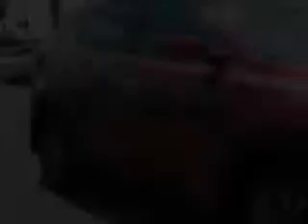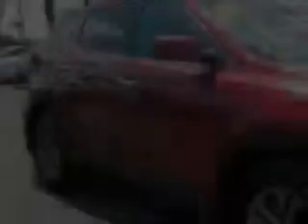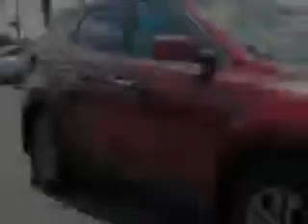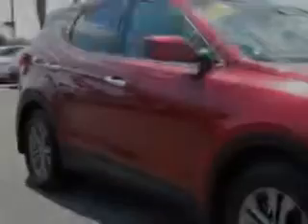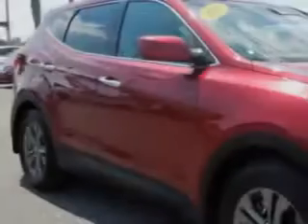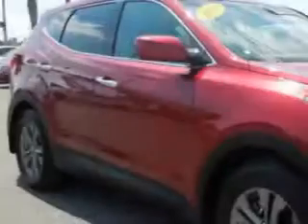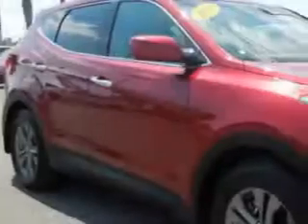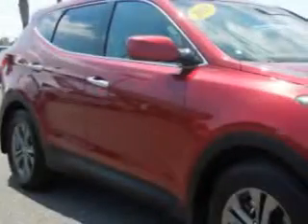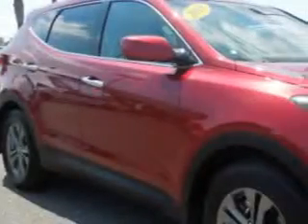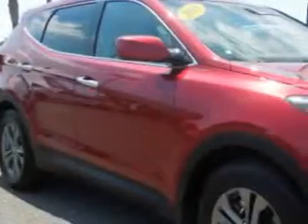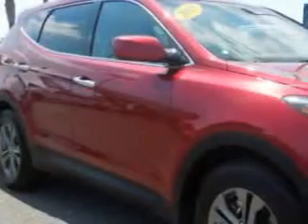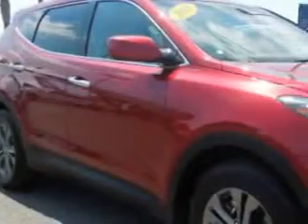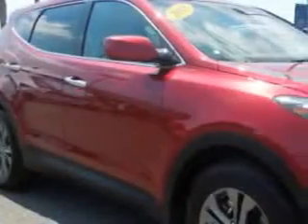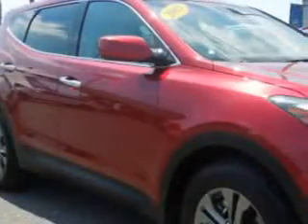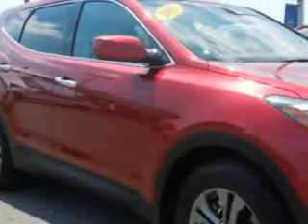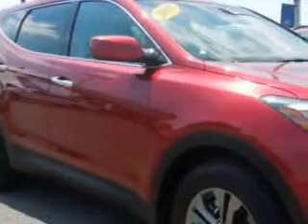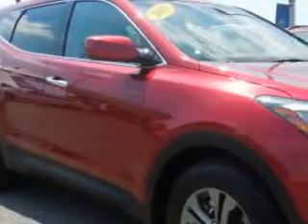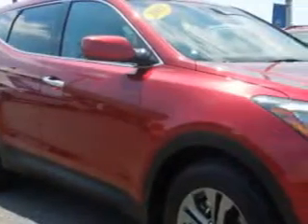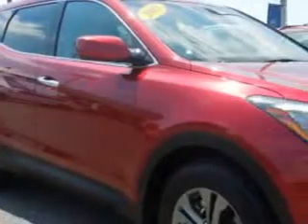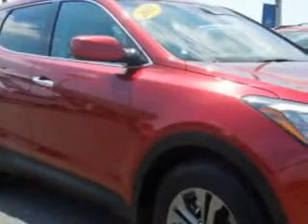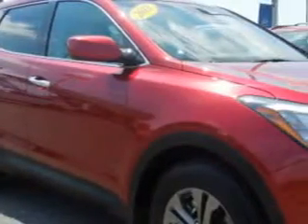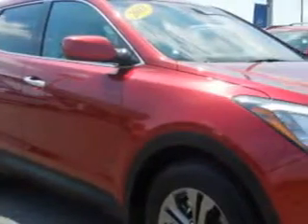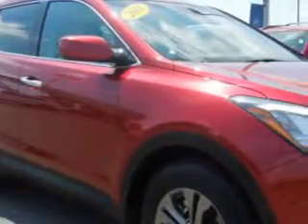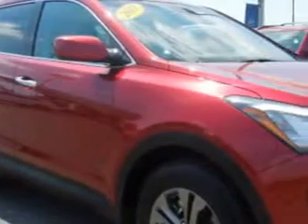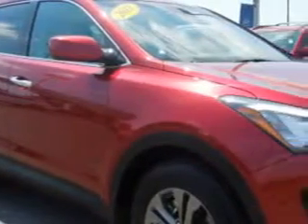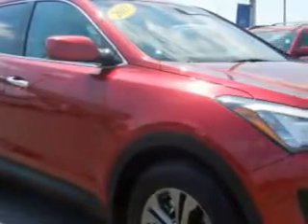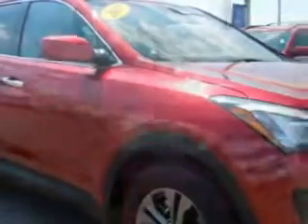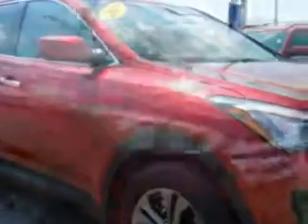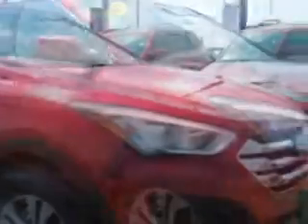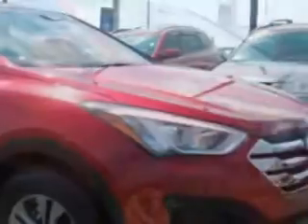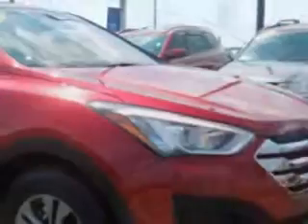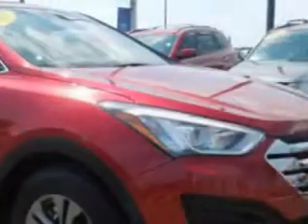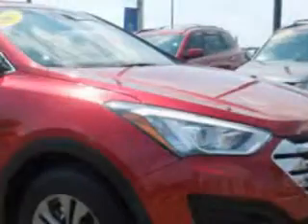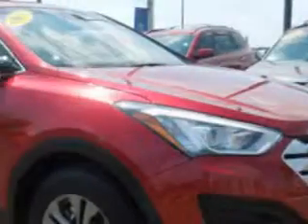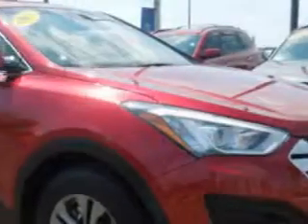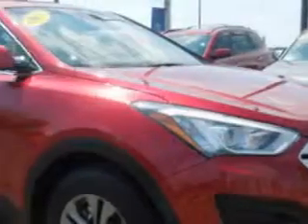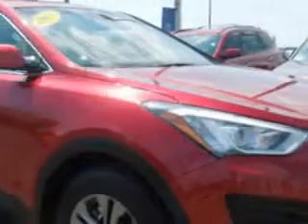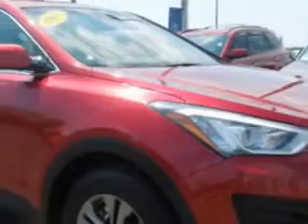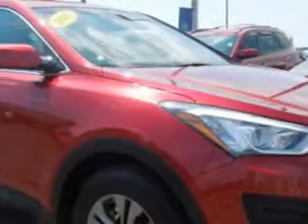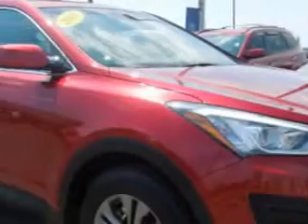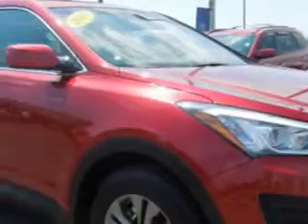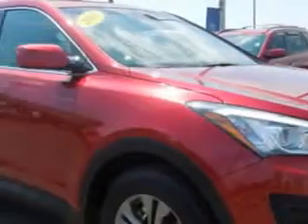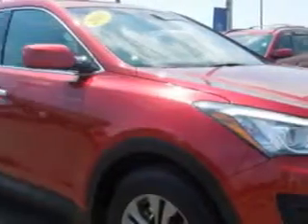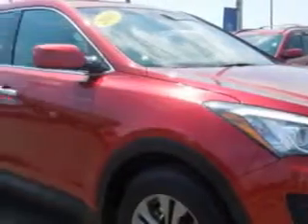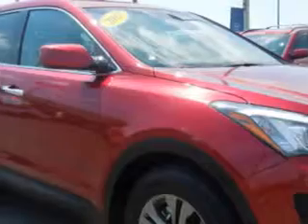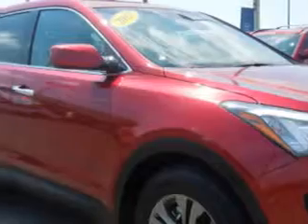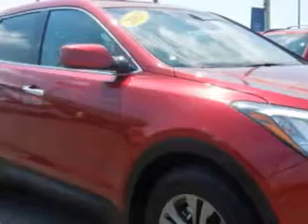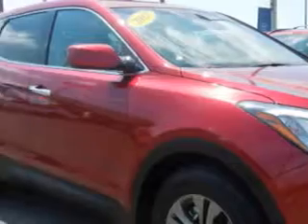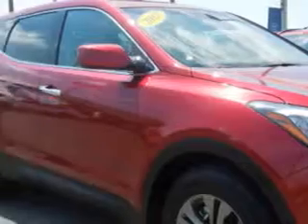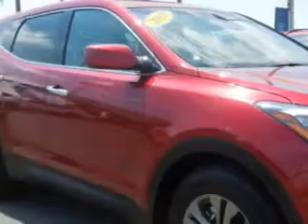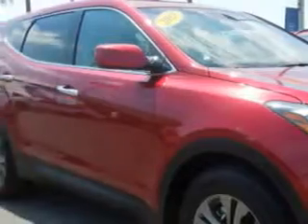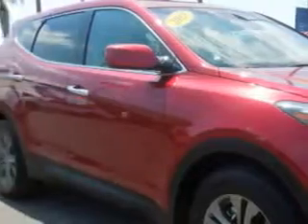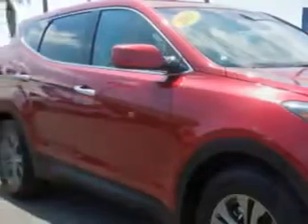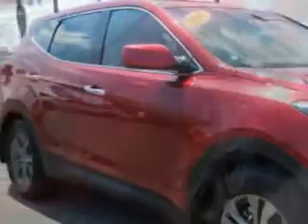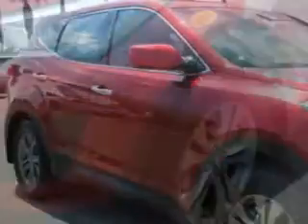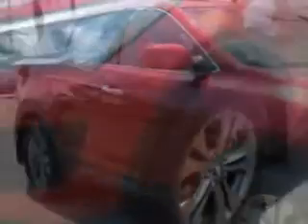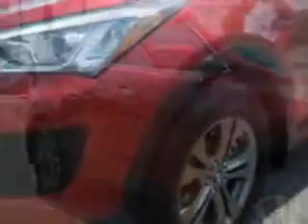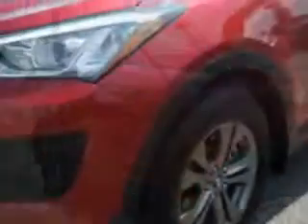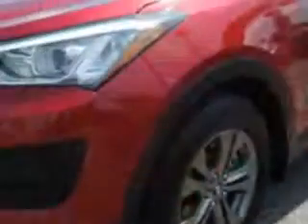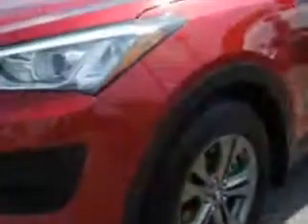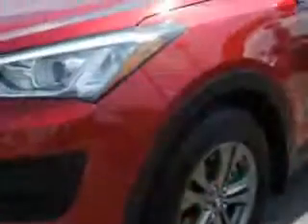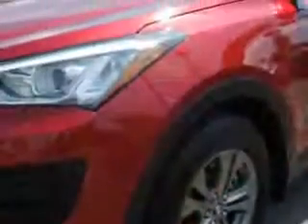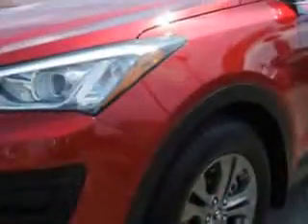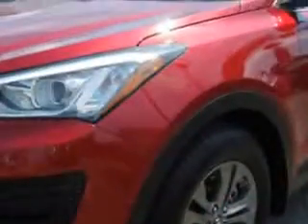Check out the Serrano Red 2013 Hyundai Santa Fe Sport Crossover 2.4L, equipped with a 4-cylinder engine.